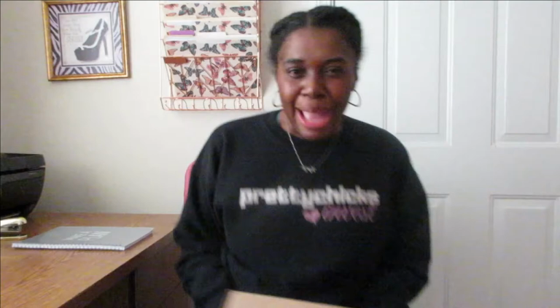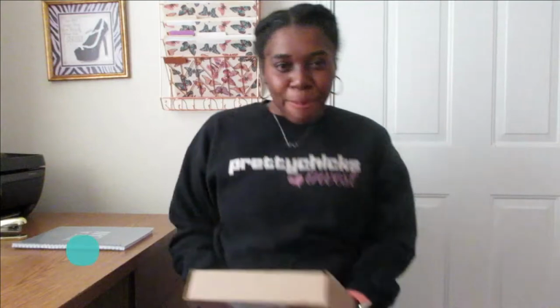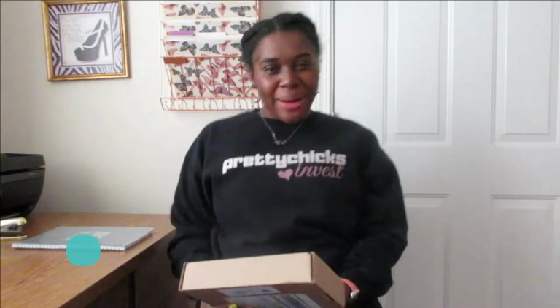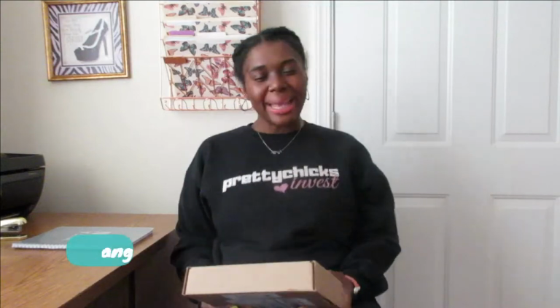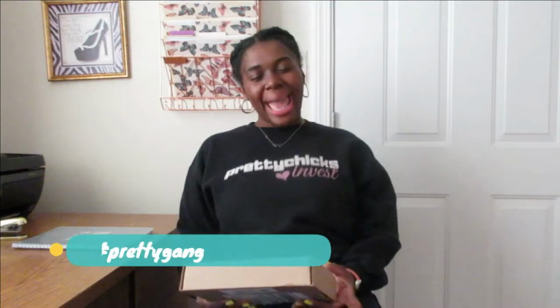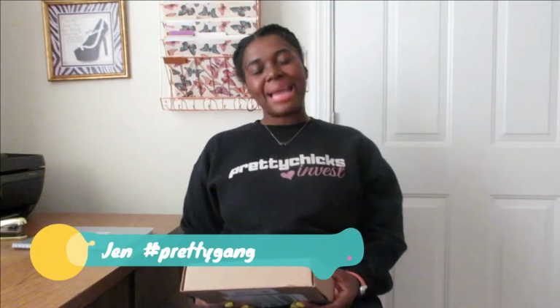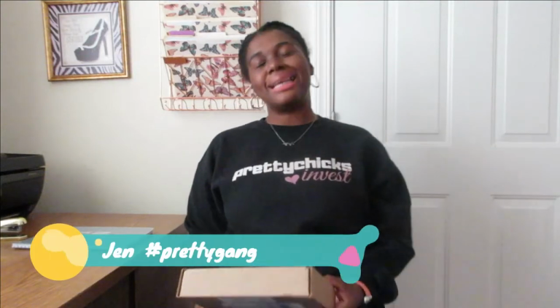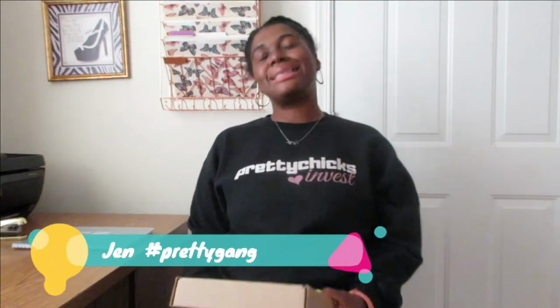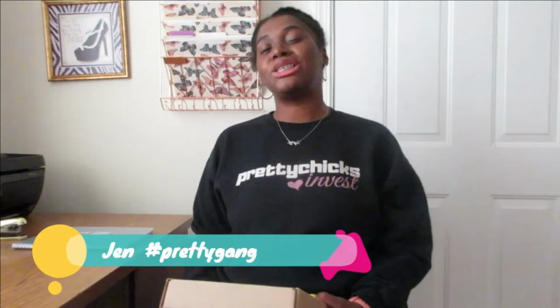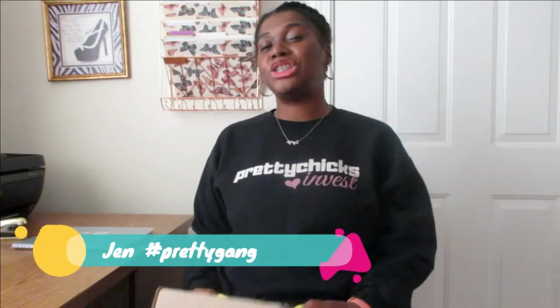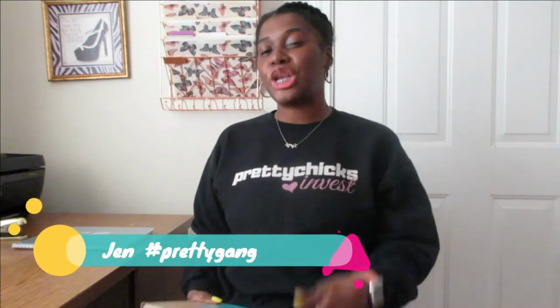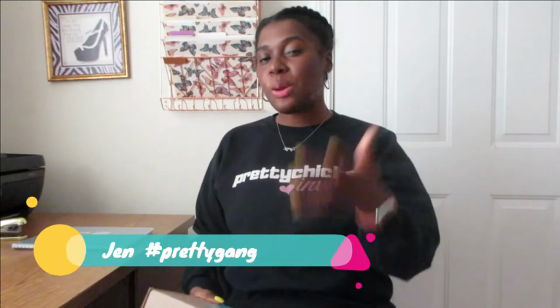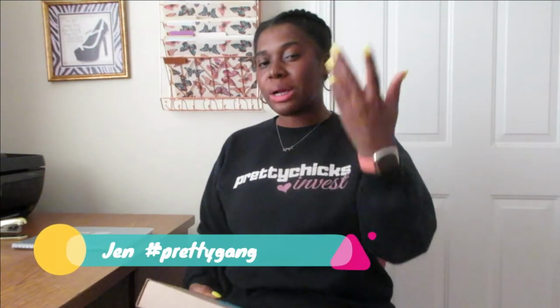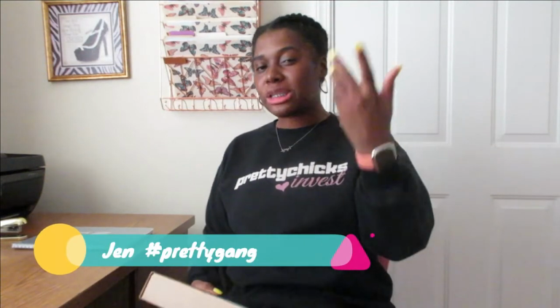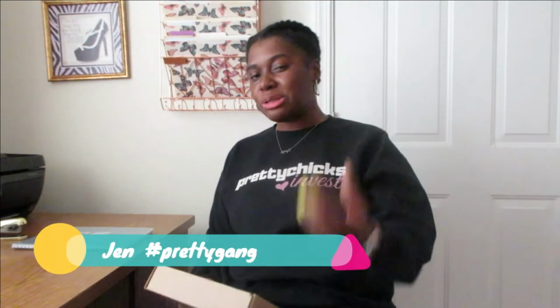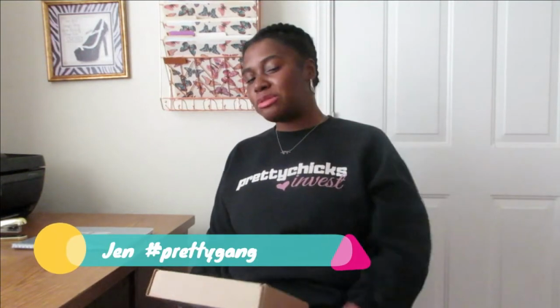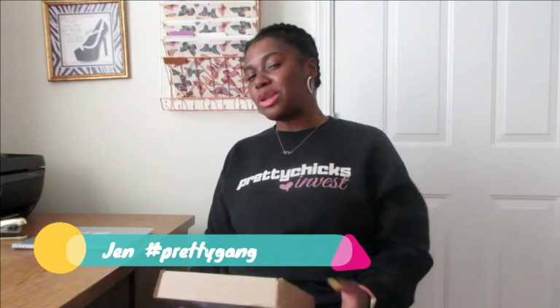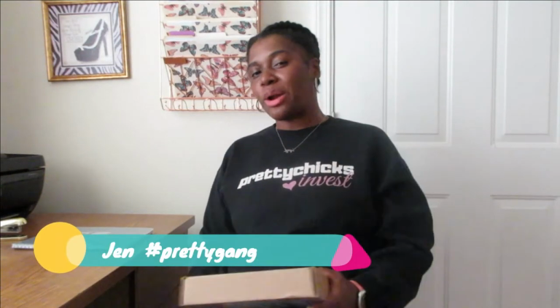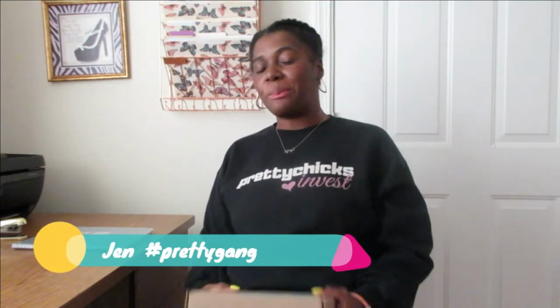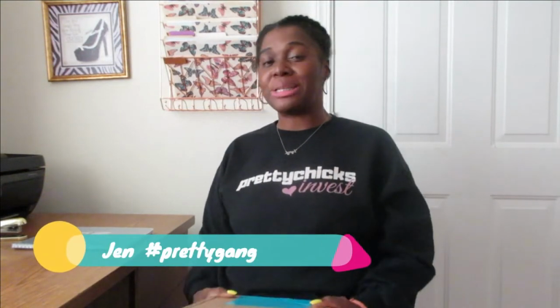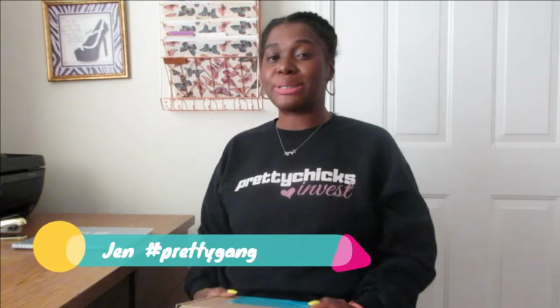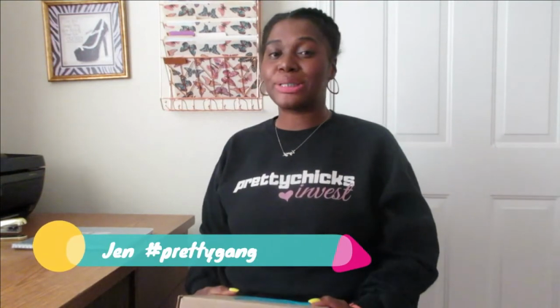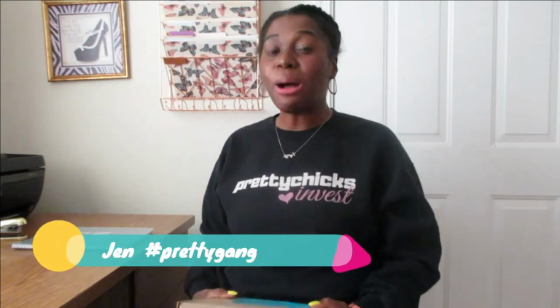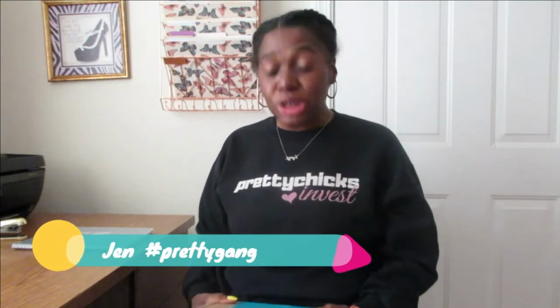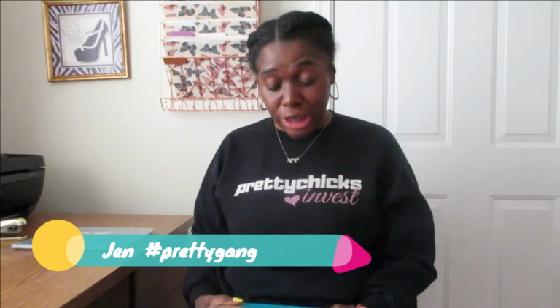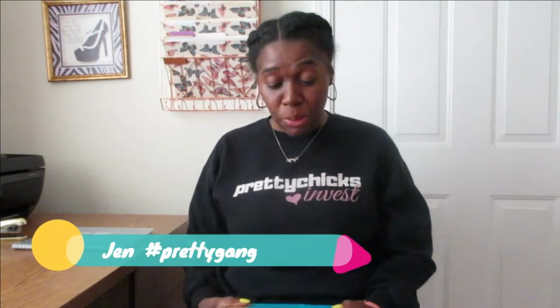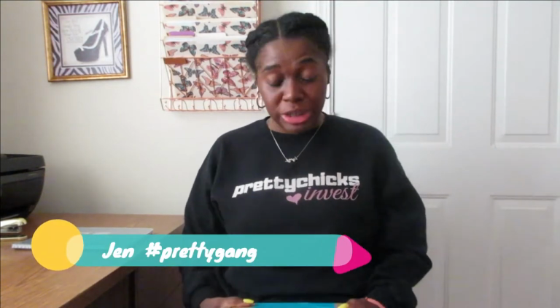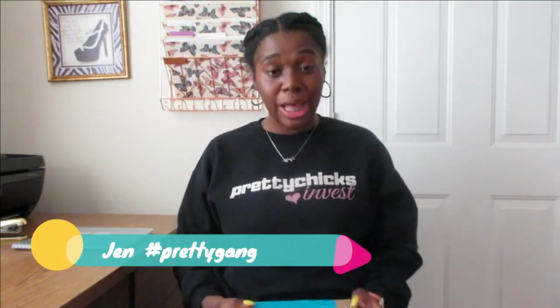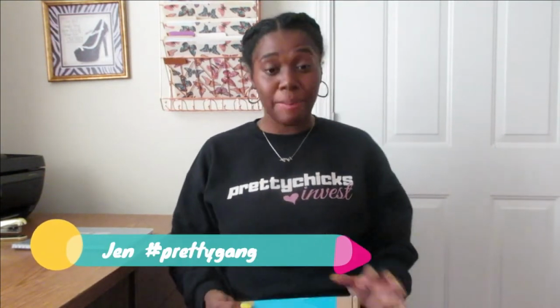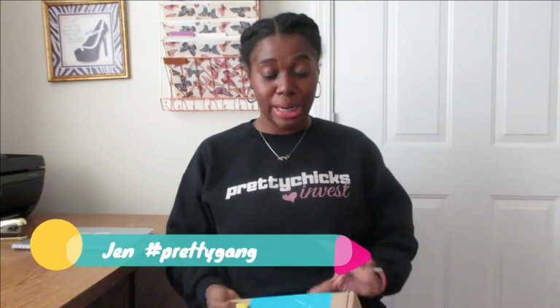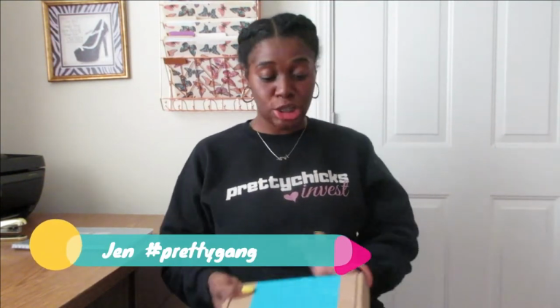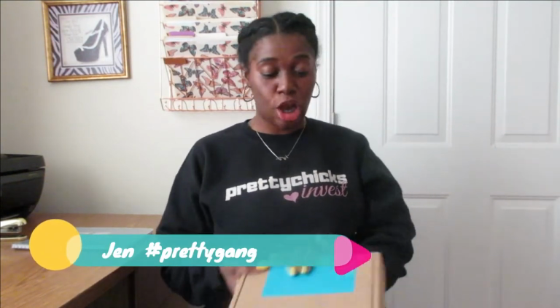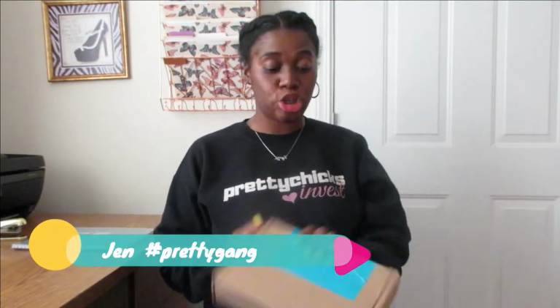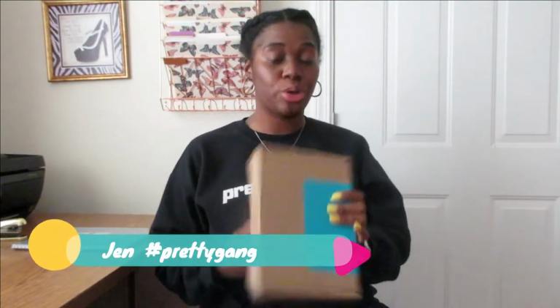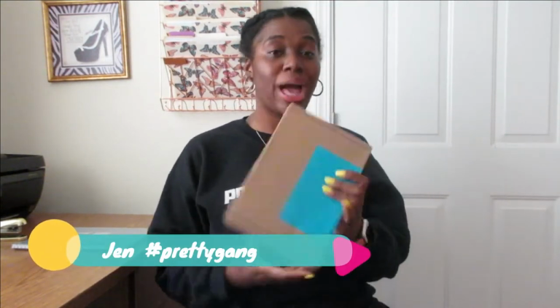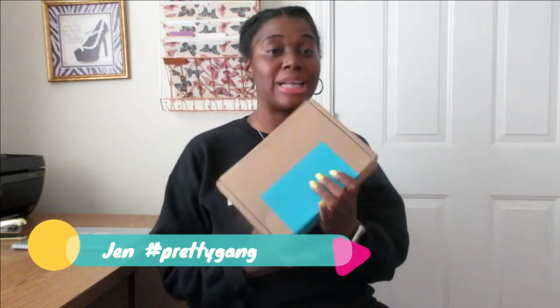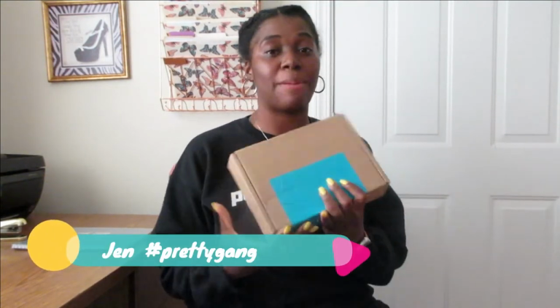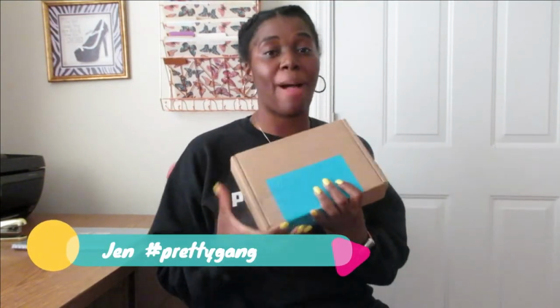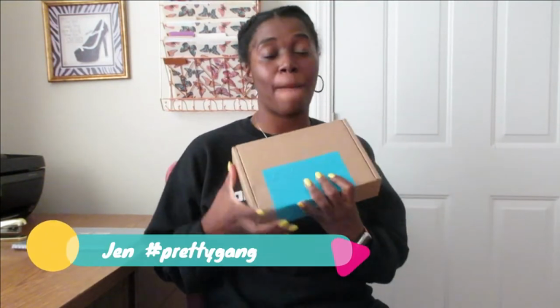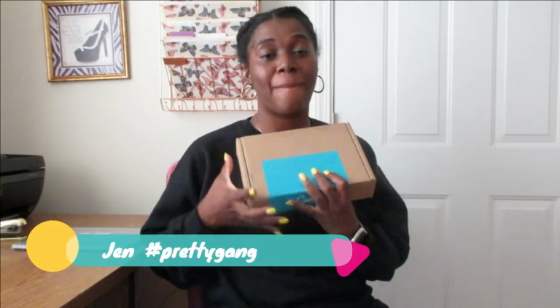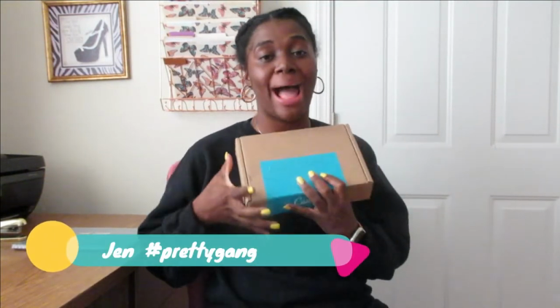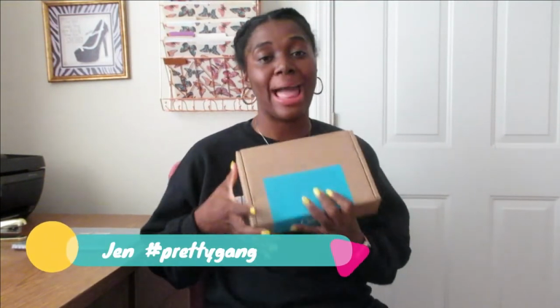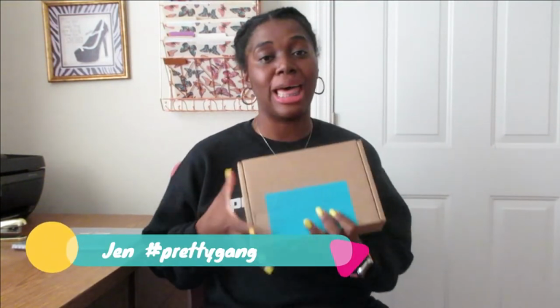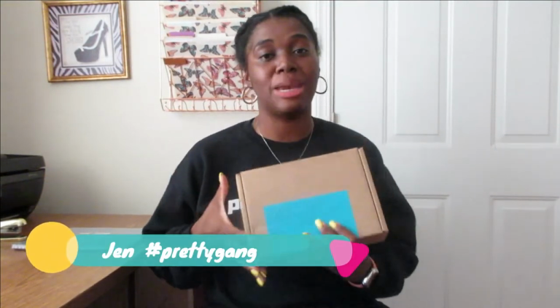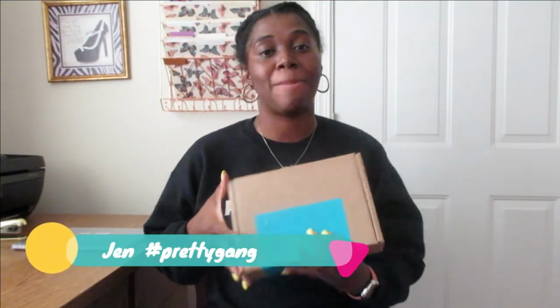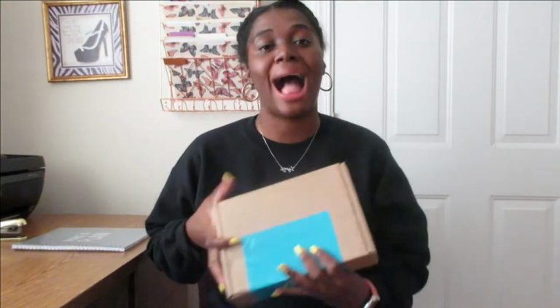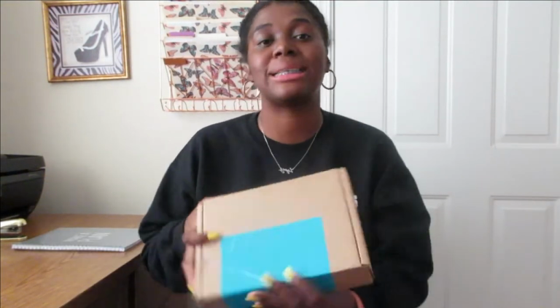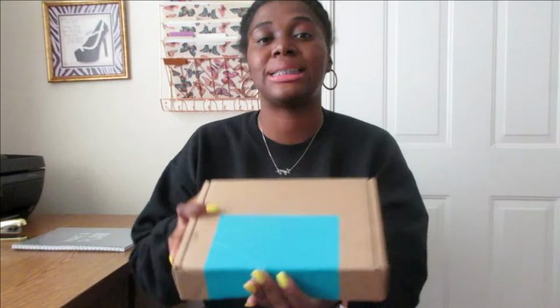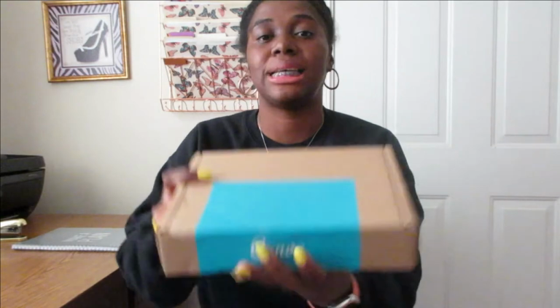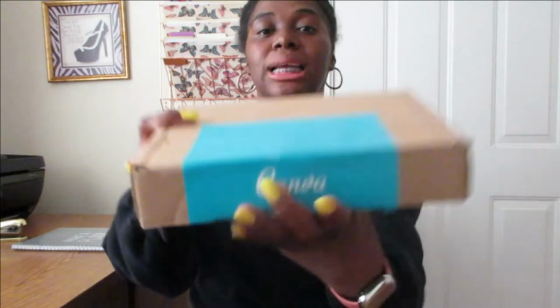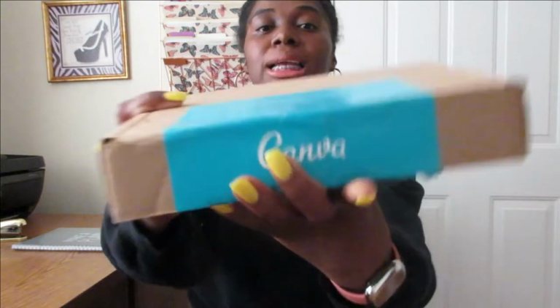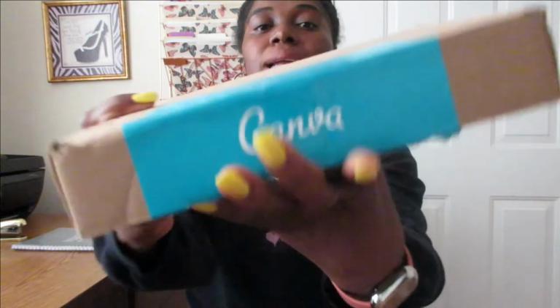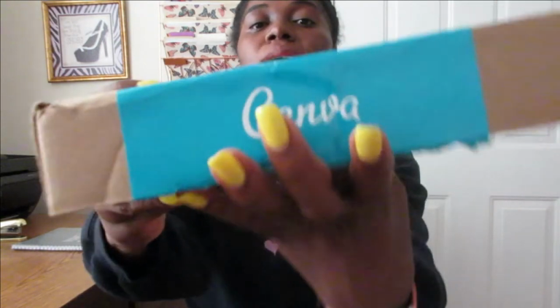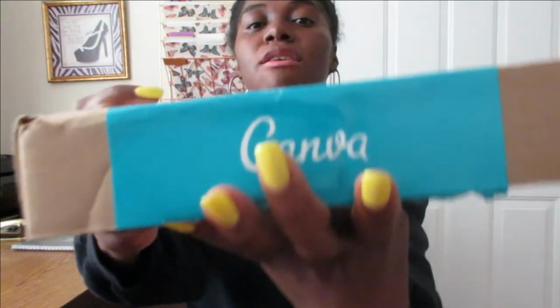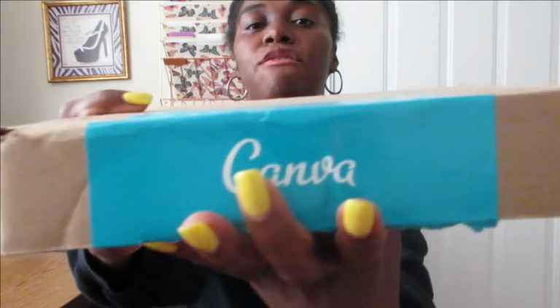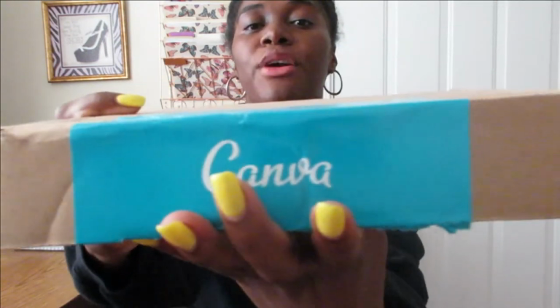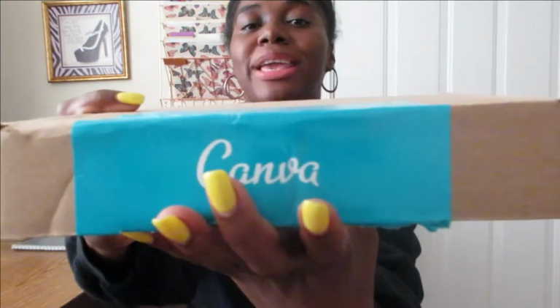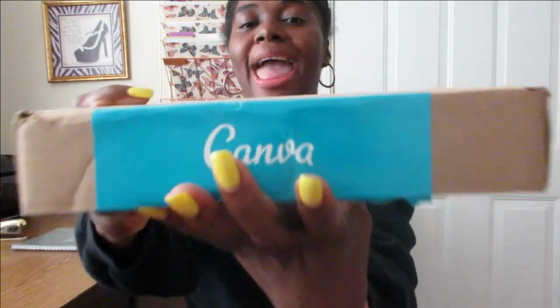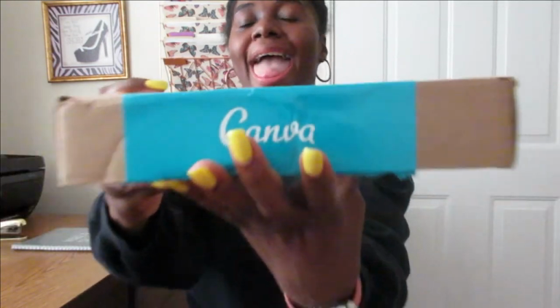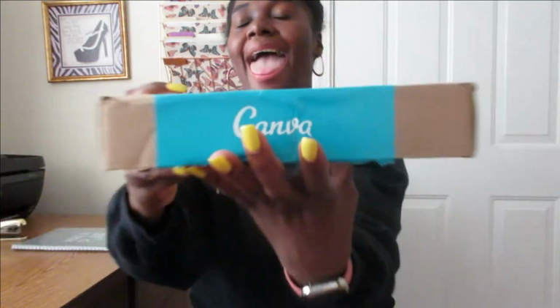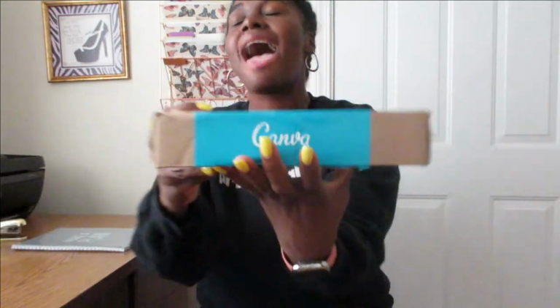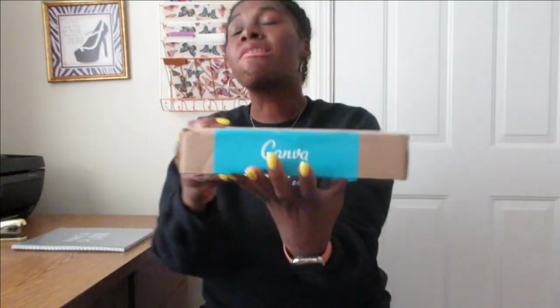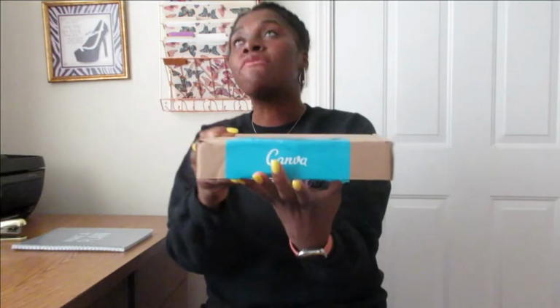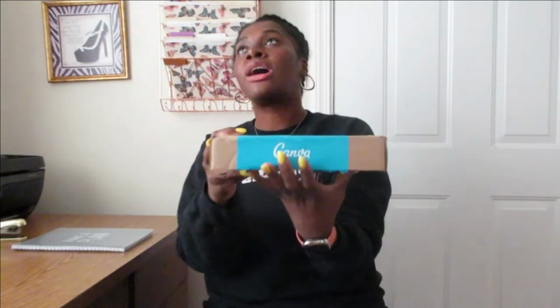Hey pretty gang, this is Jen, your exclusive startup business coach, and I want to come in and talk to you guys about my unboxing for Canva.